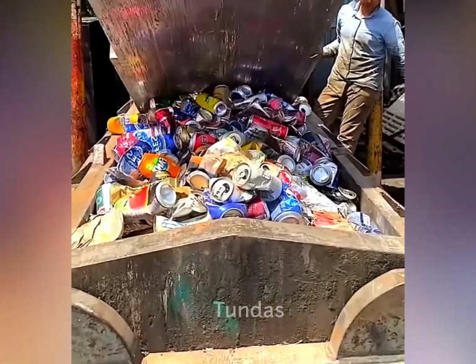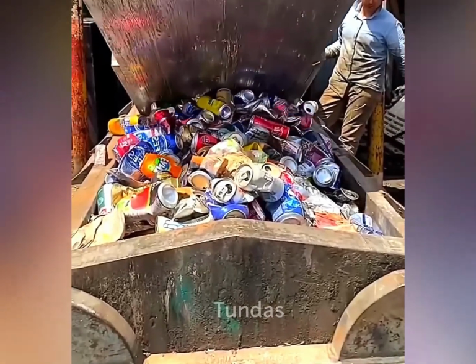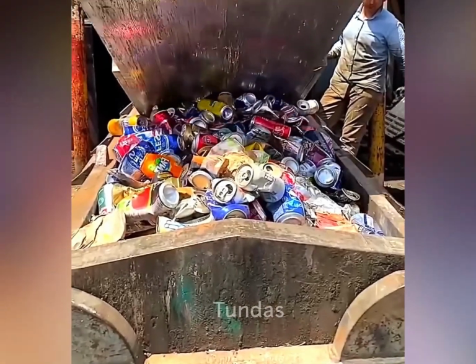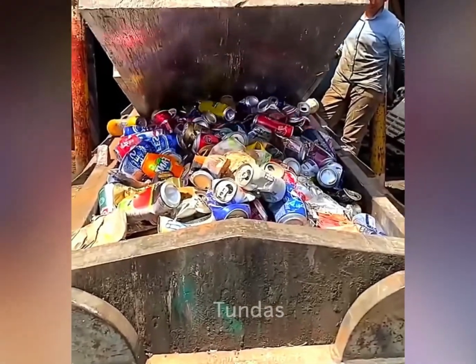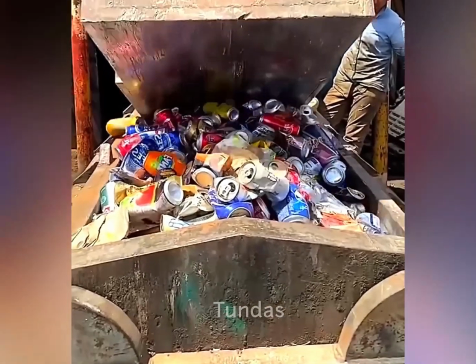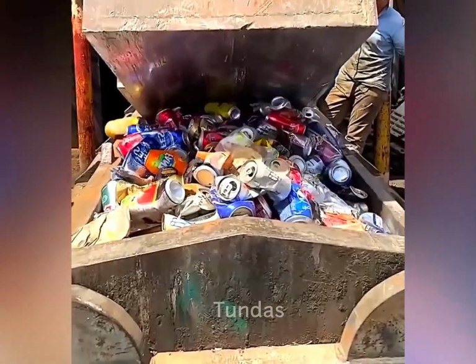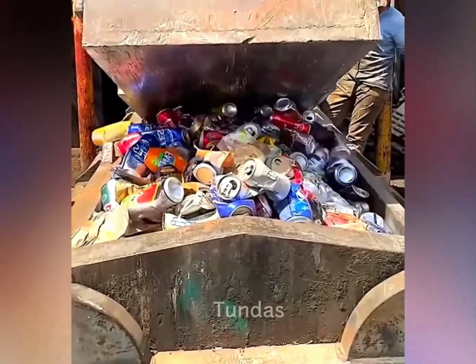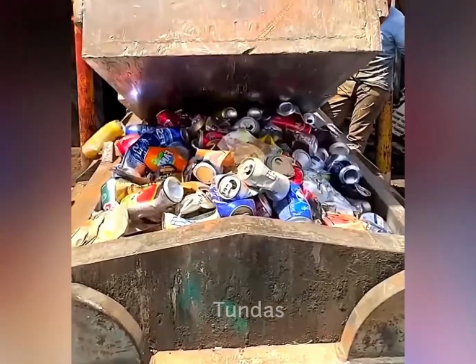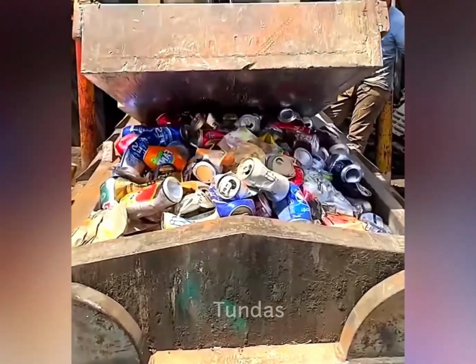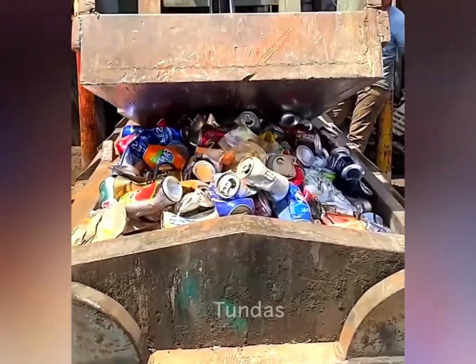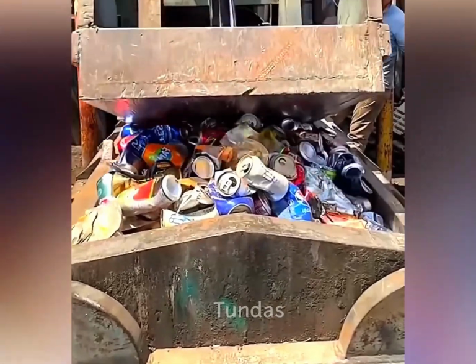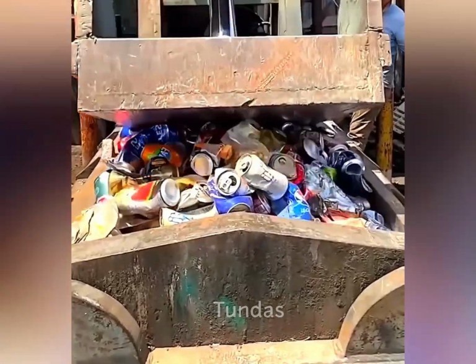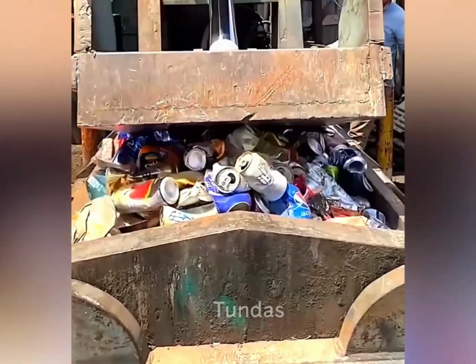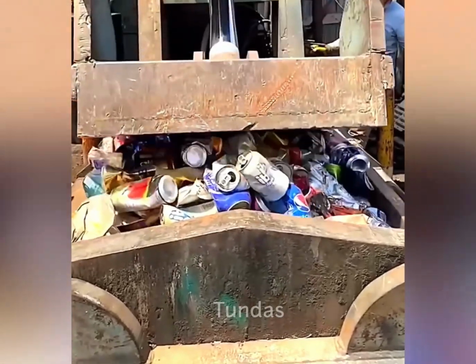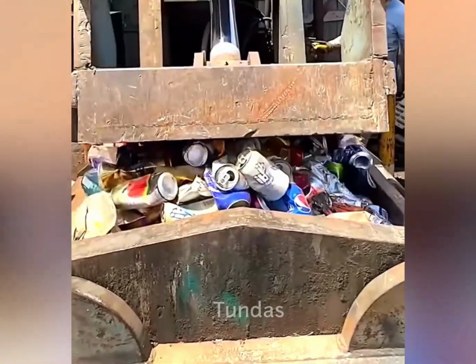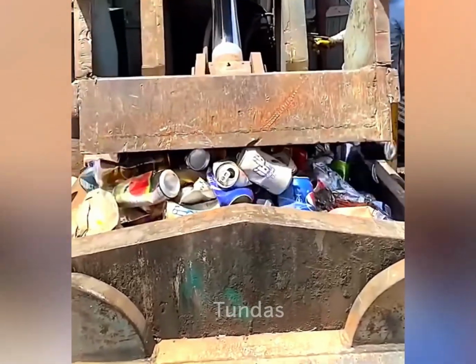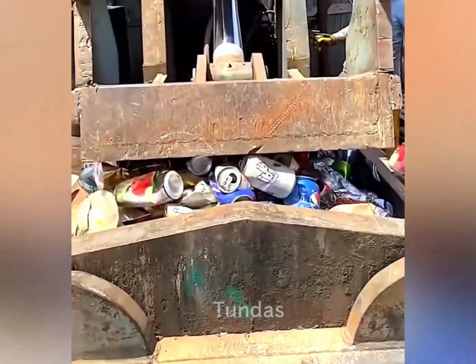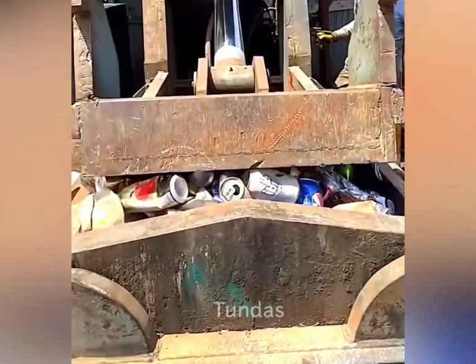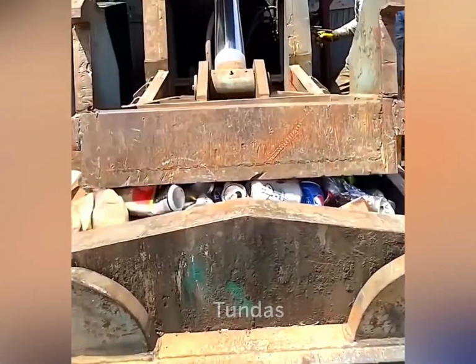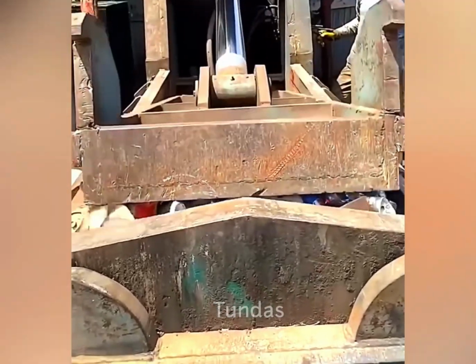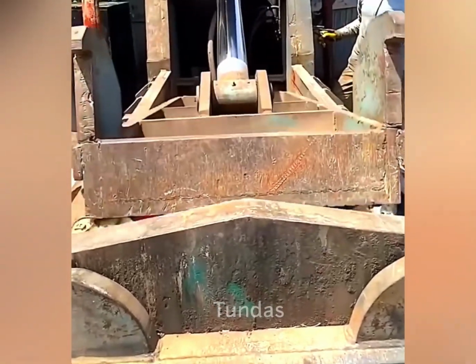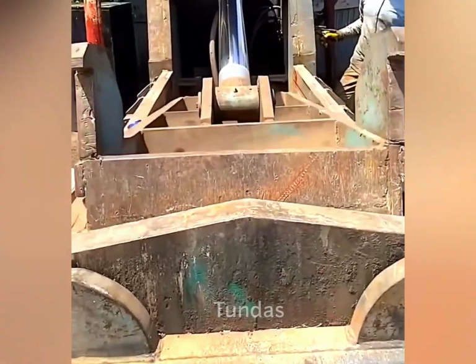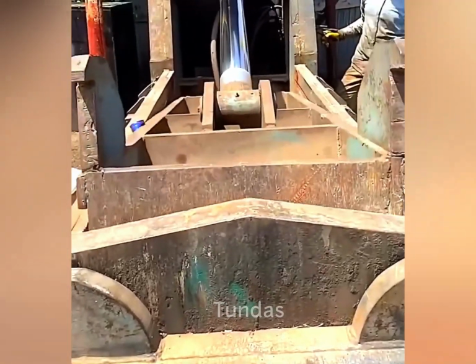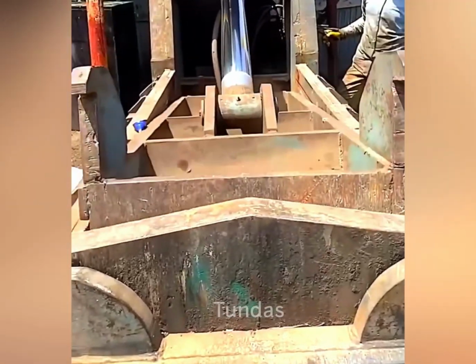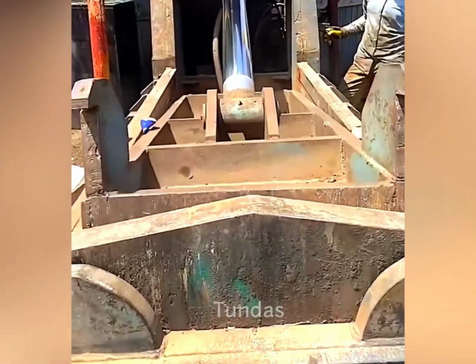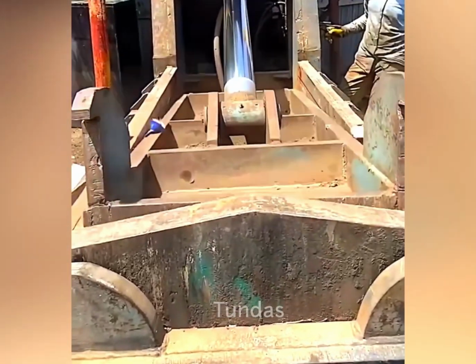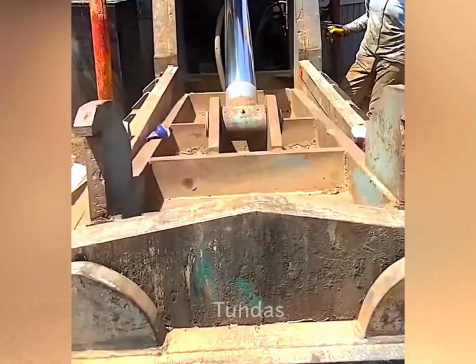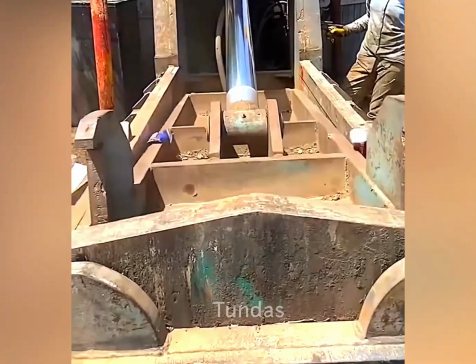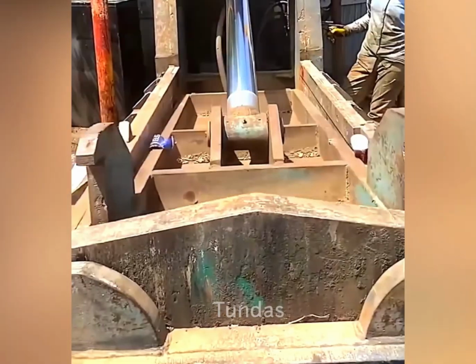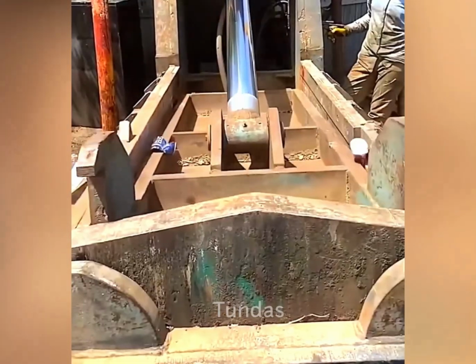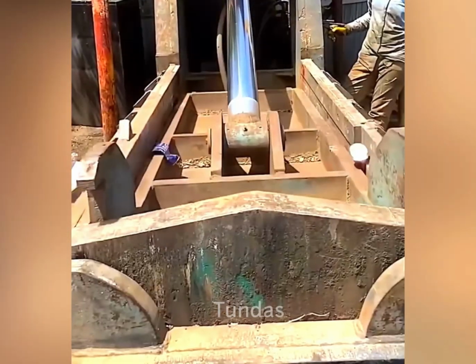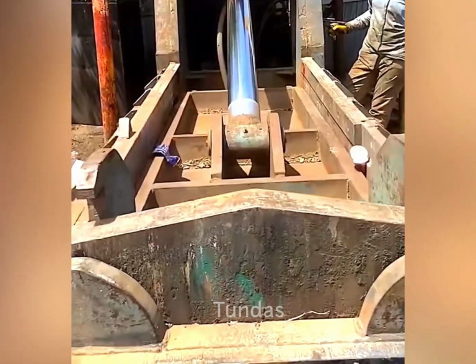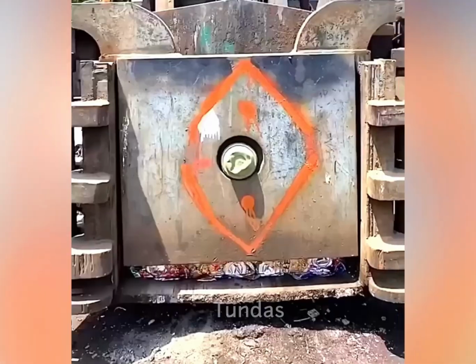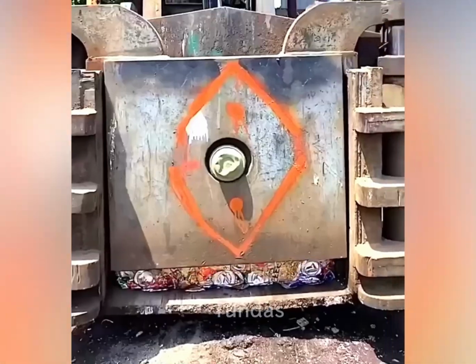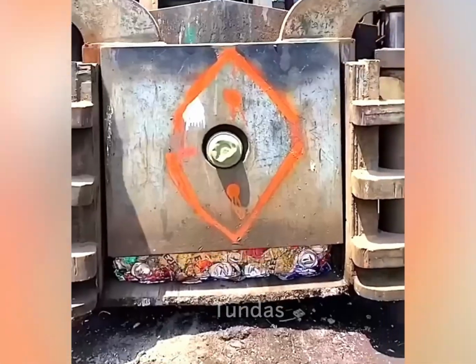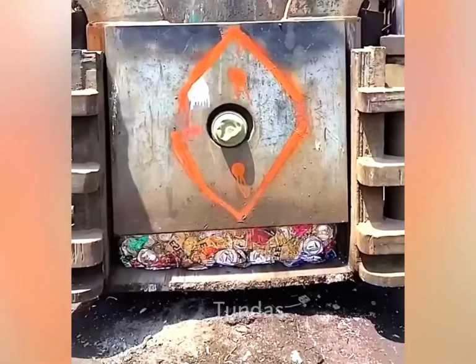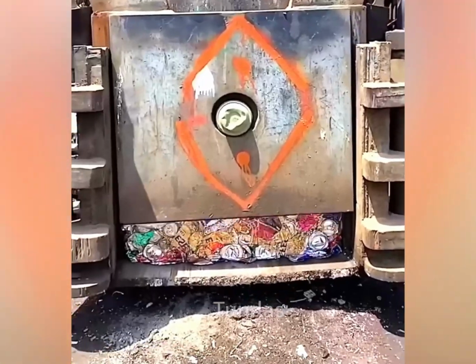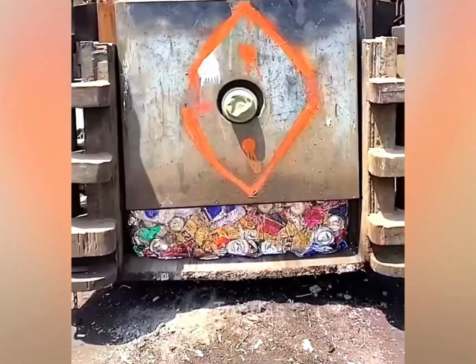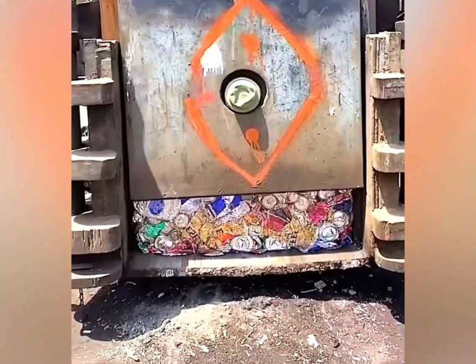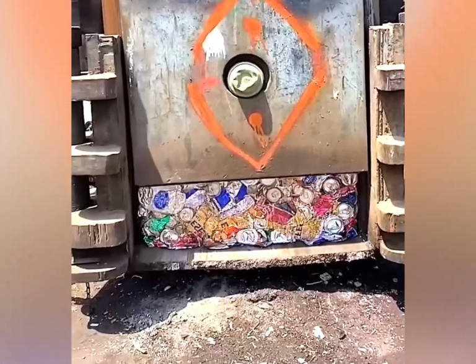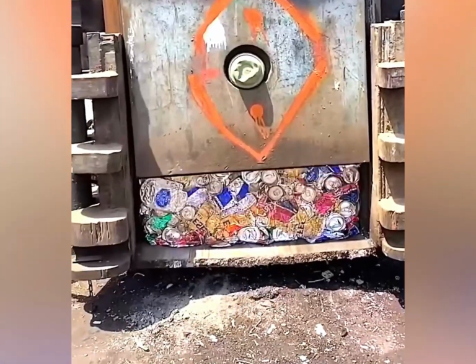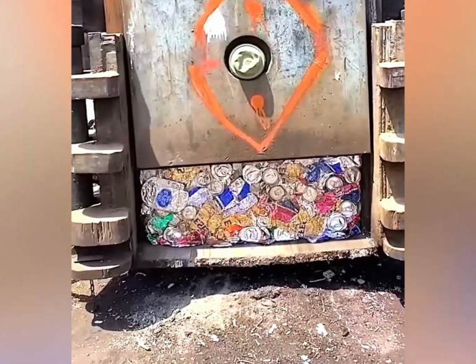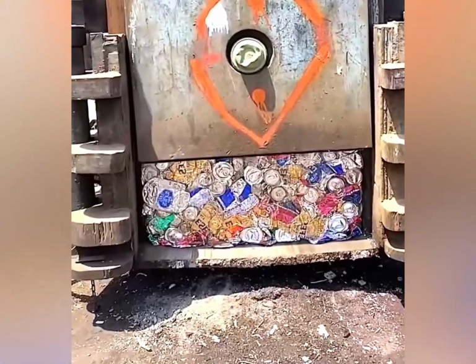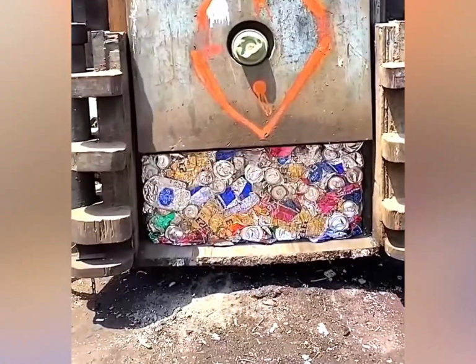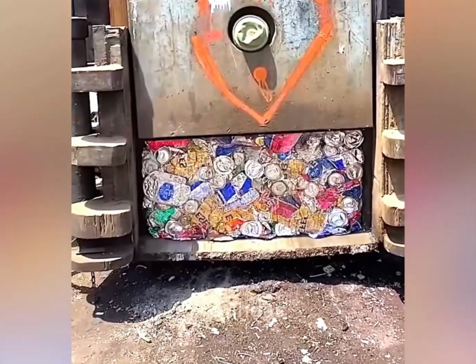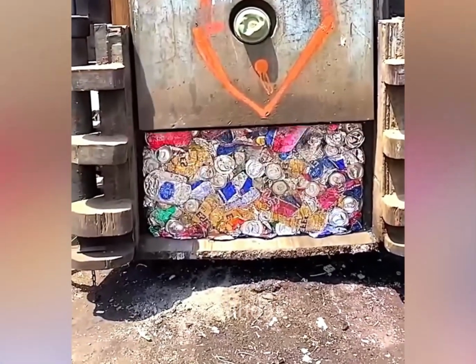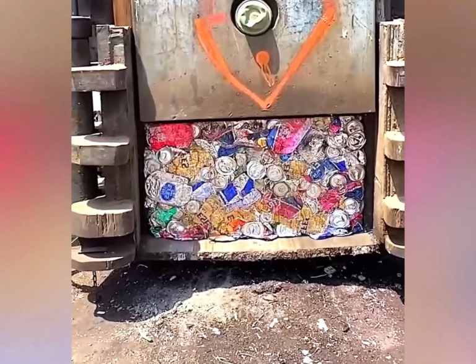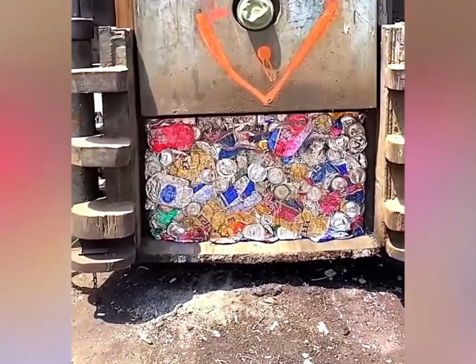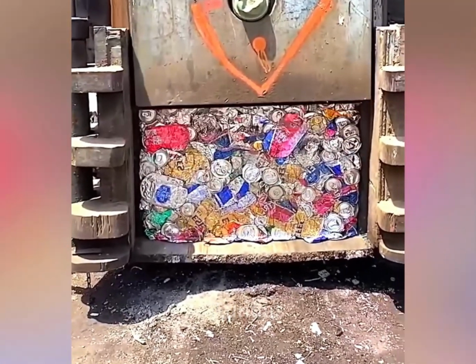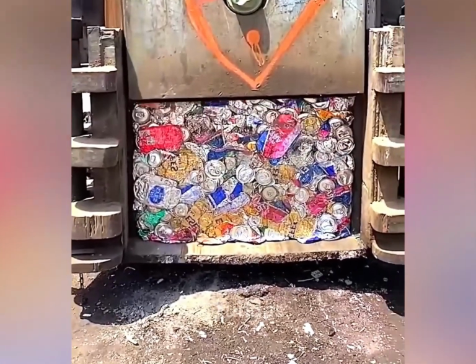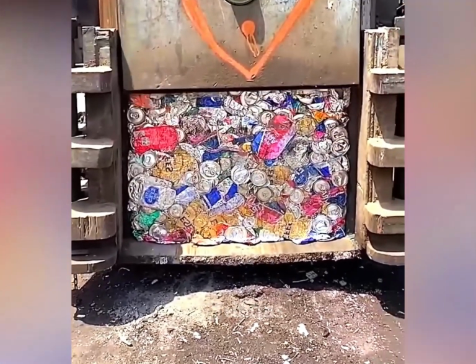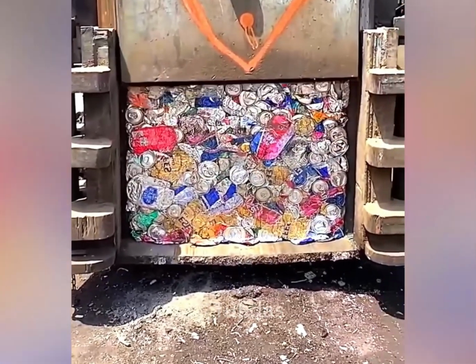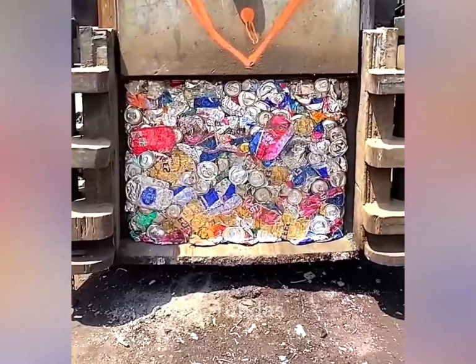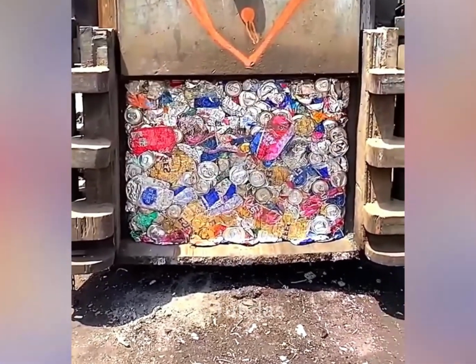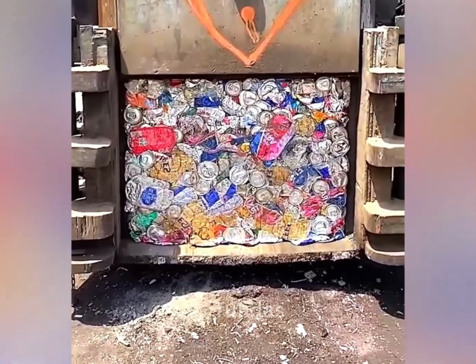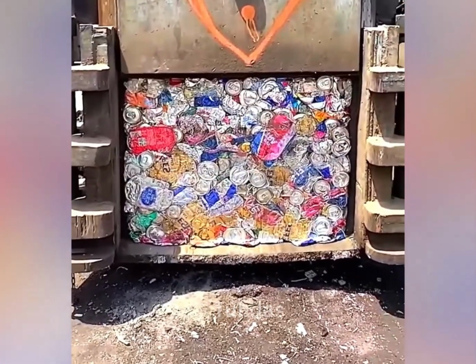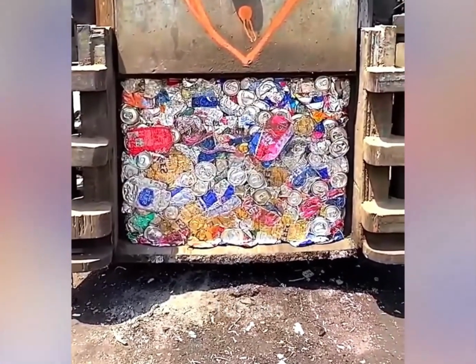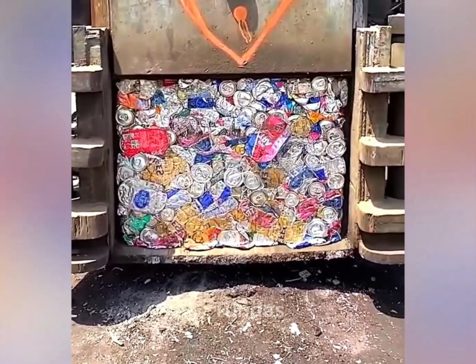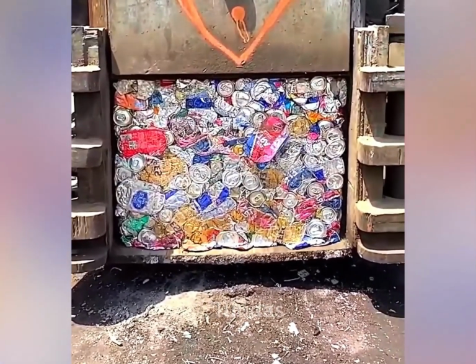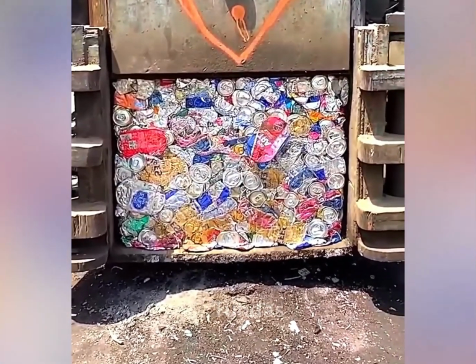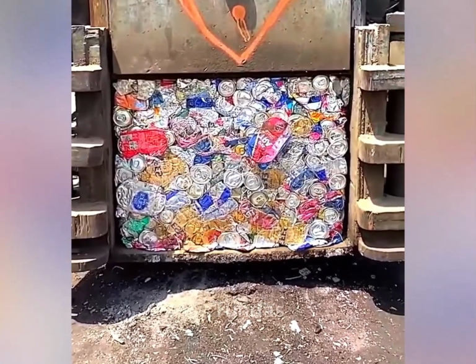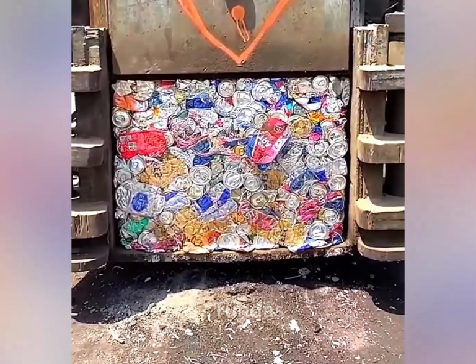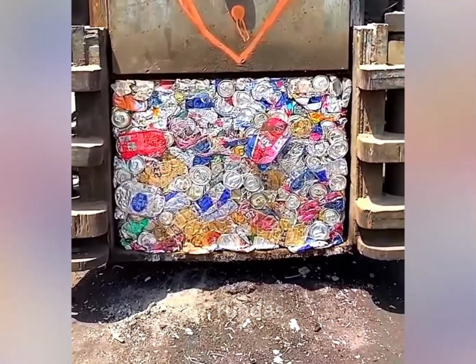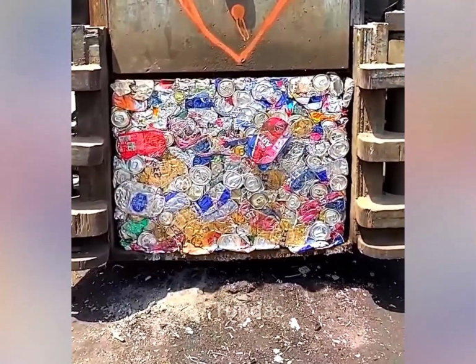This powerful hydraulic press is designed to compact metal items that are no longer needed, such as aluminum cans from beverages.